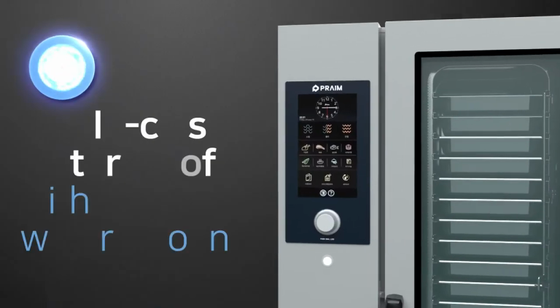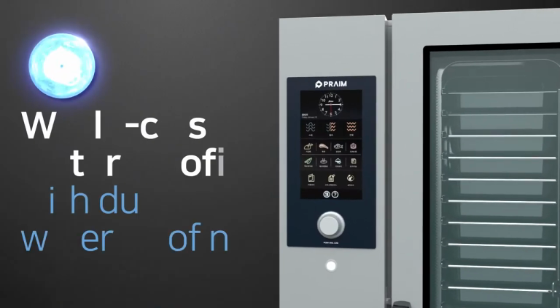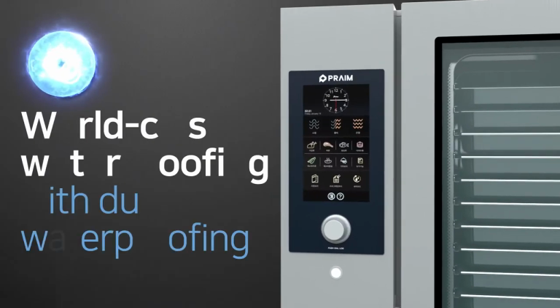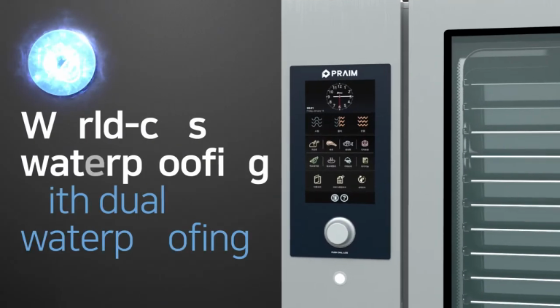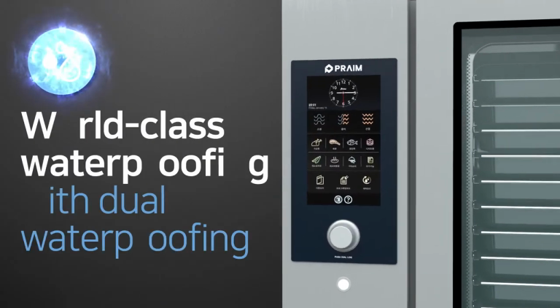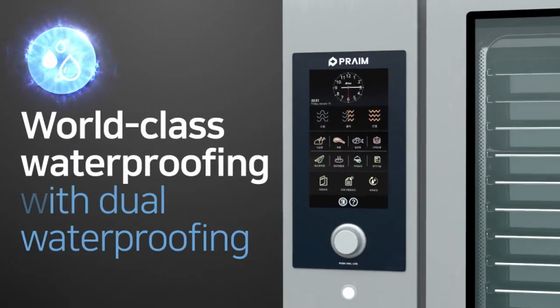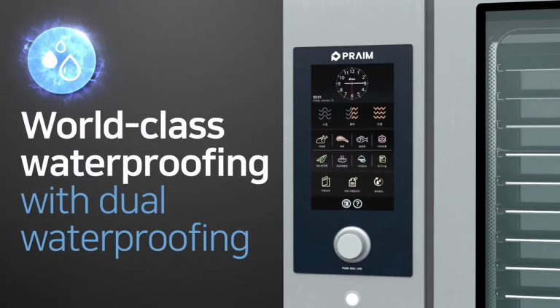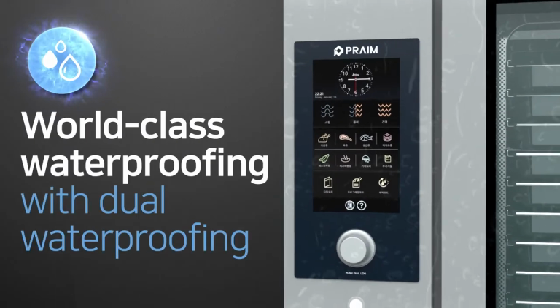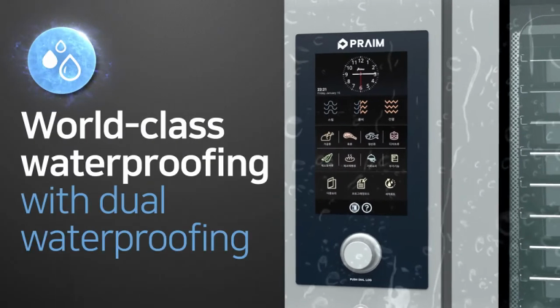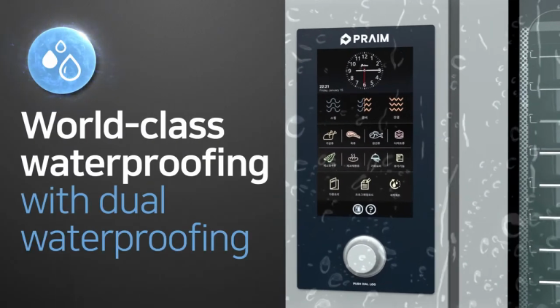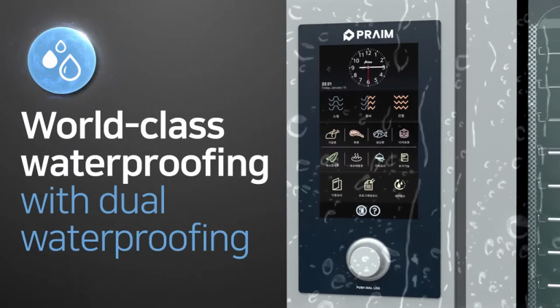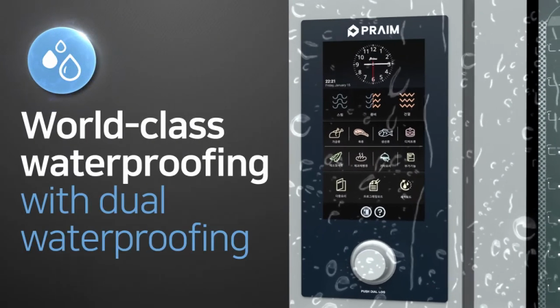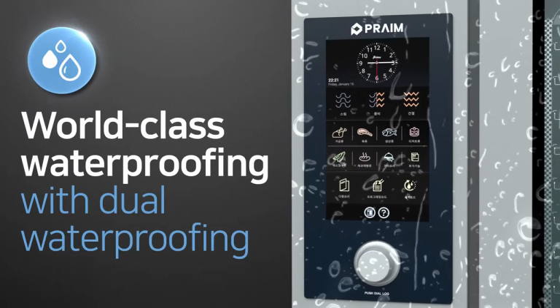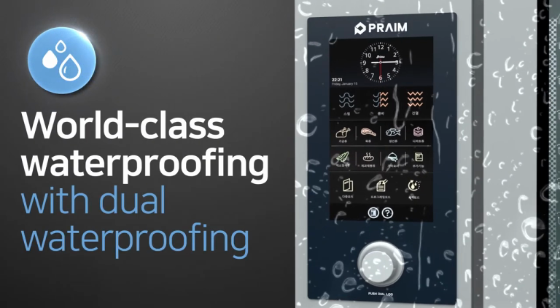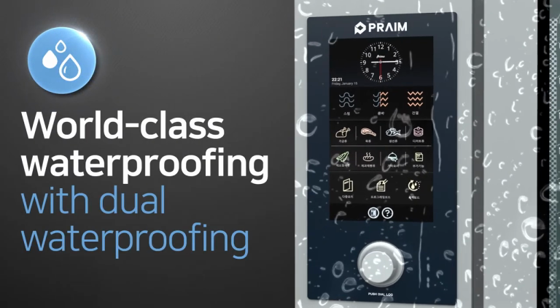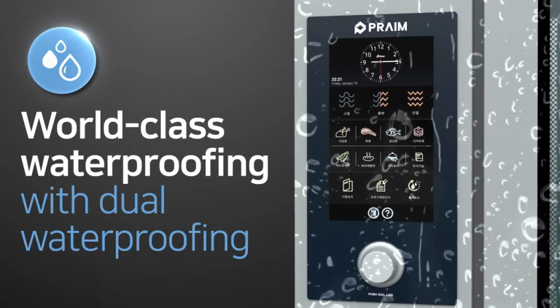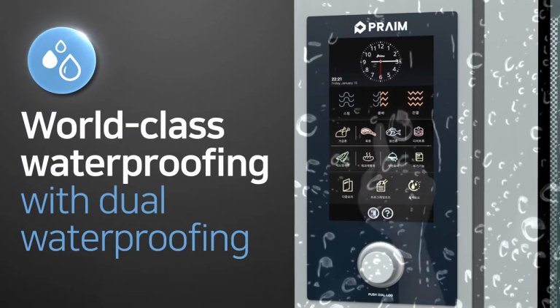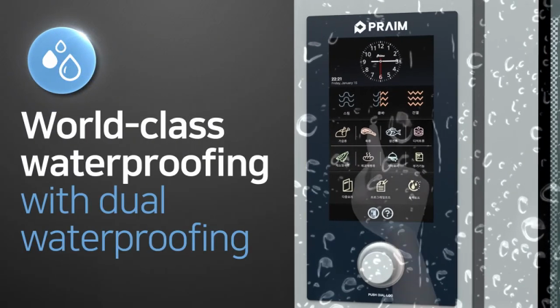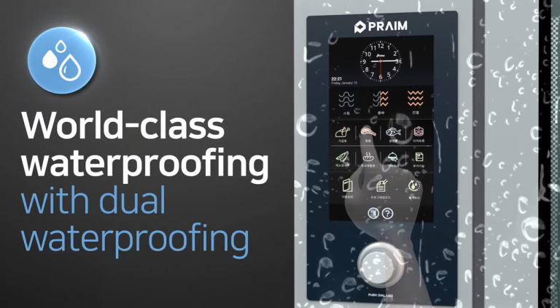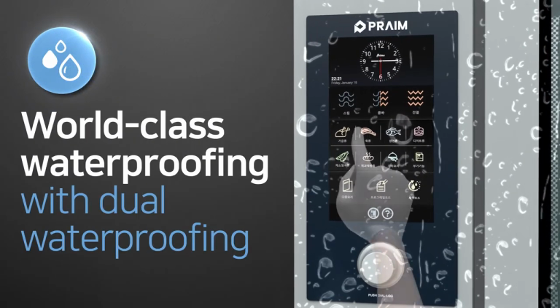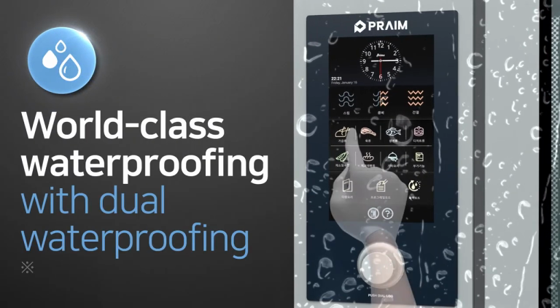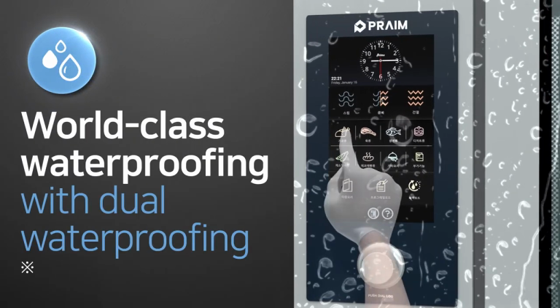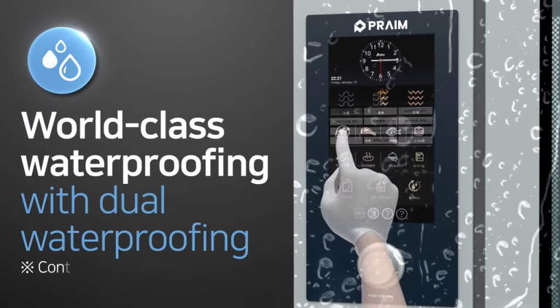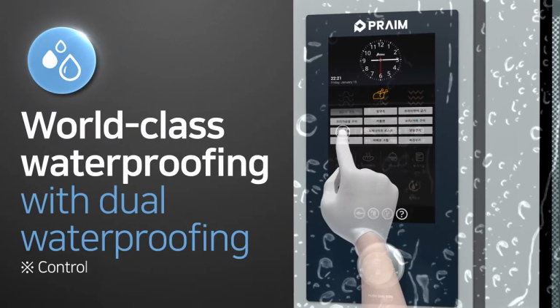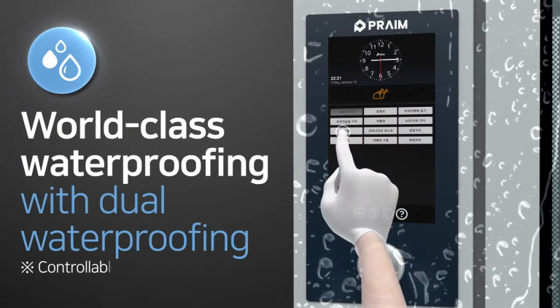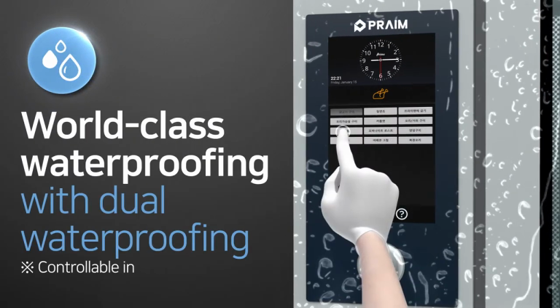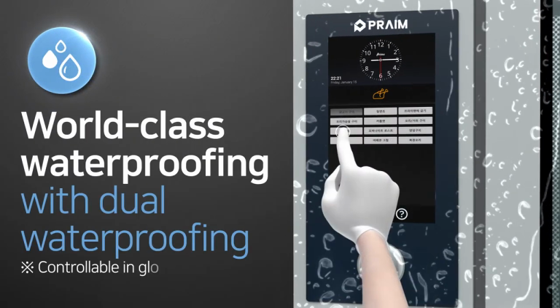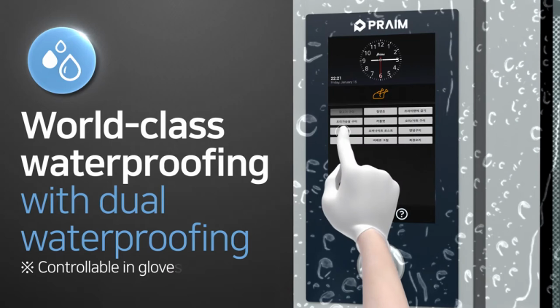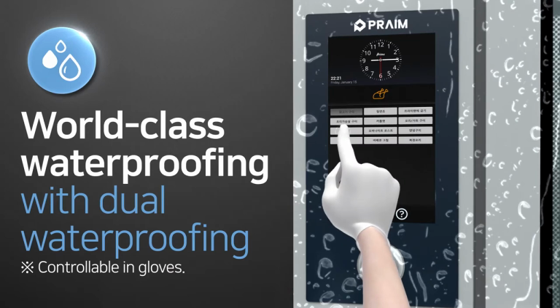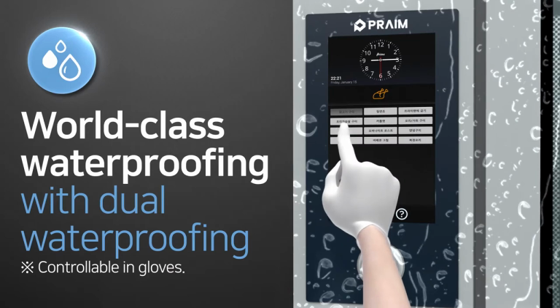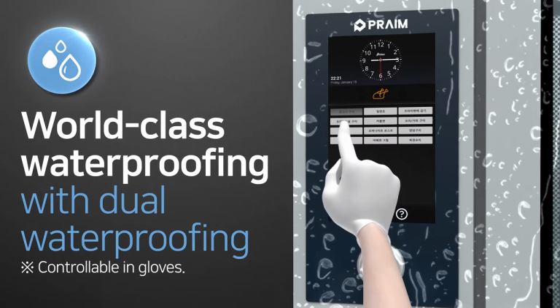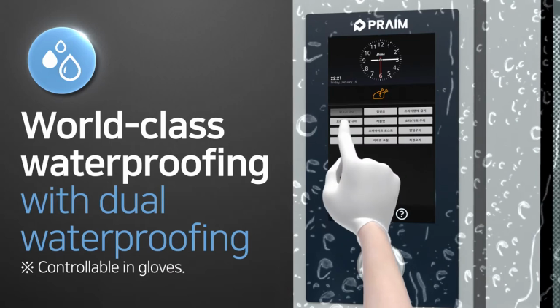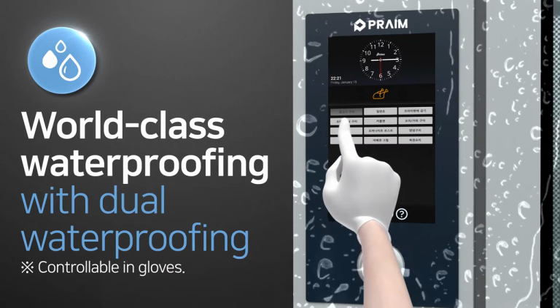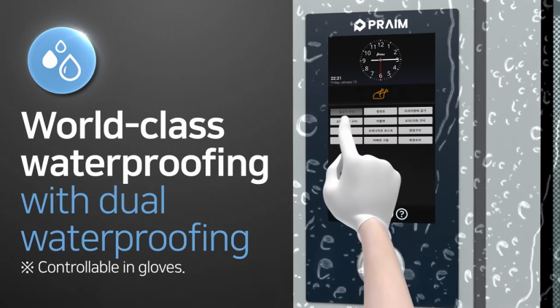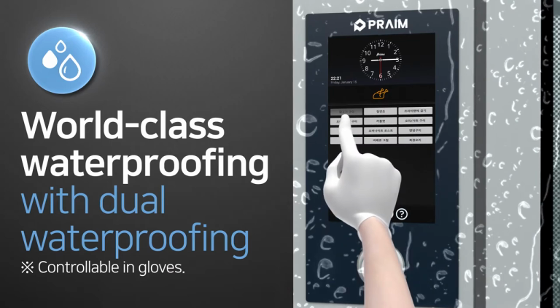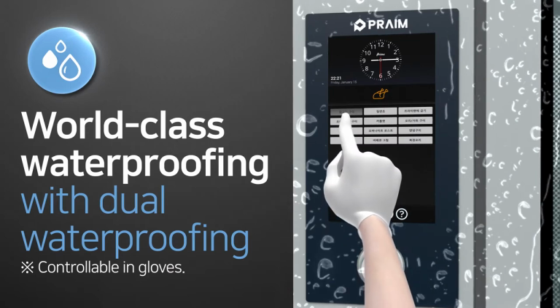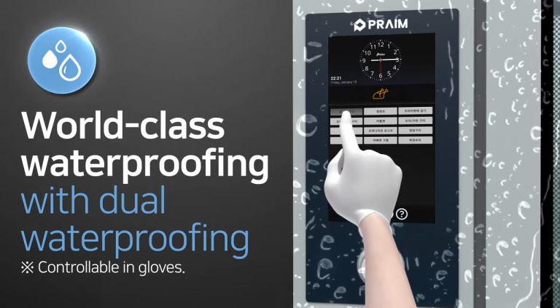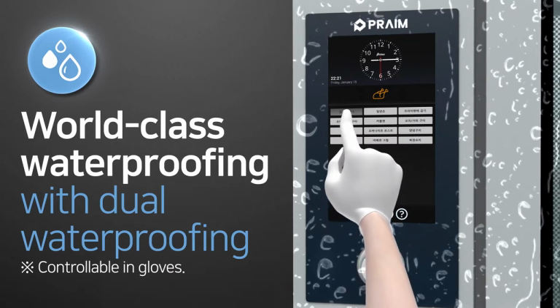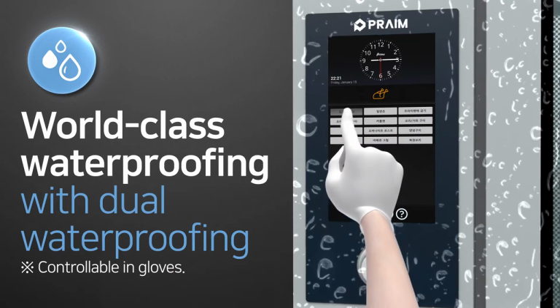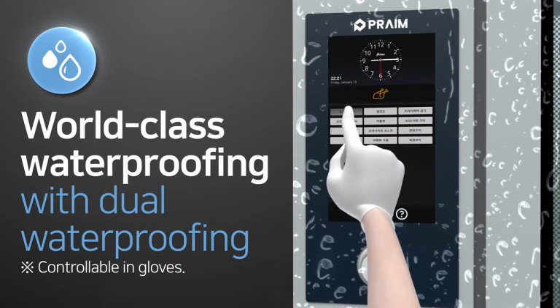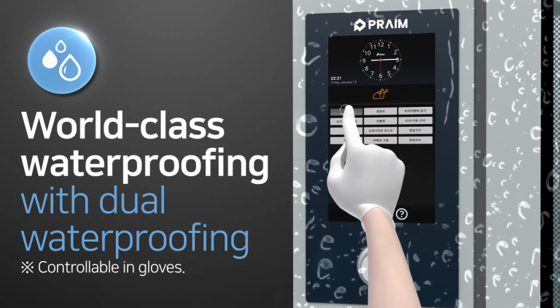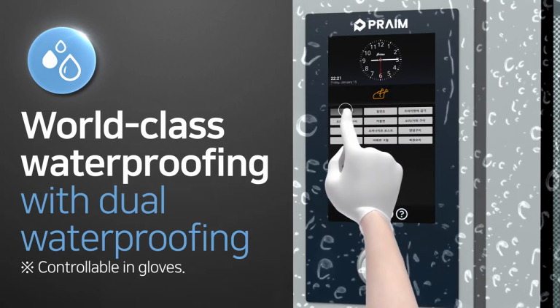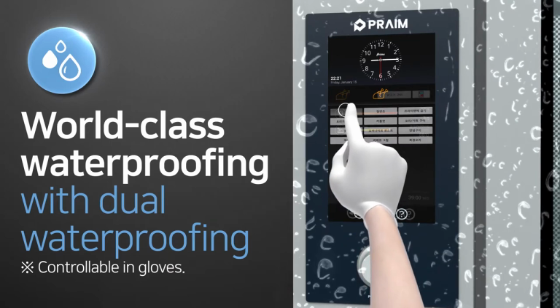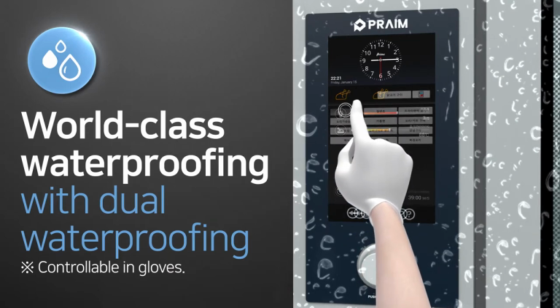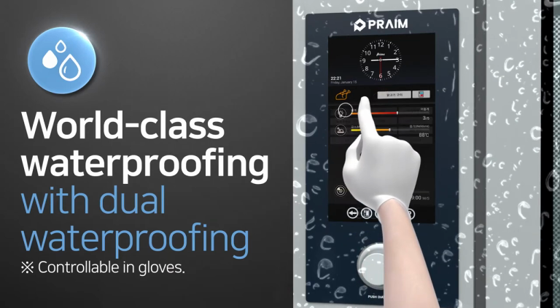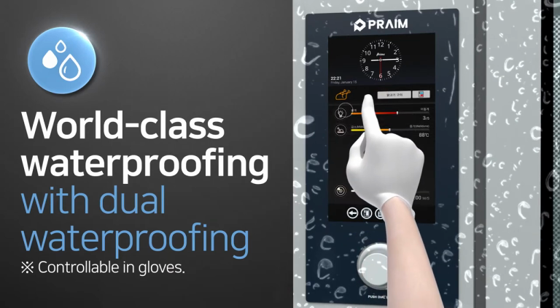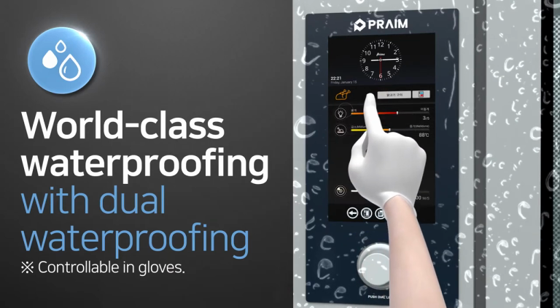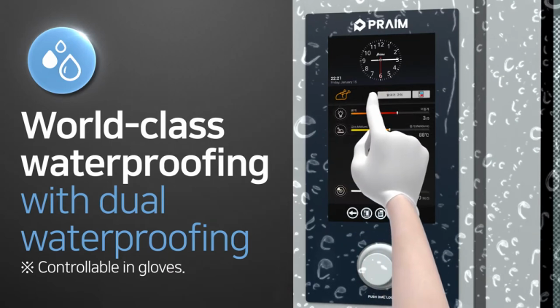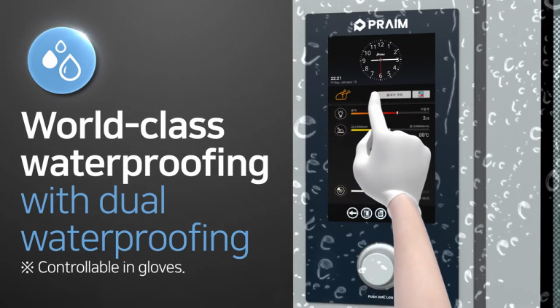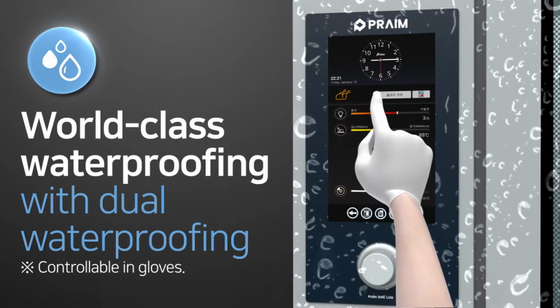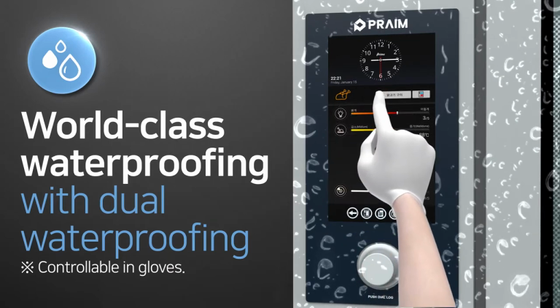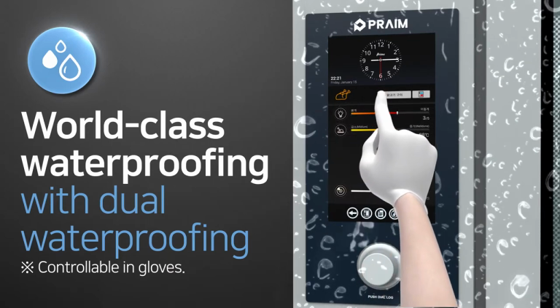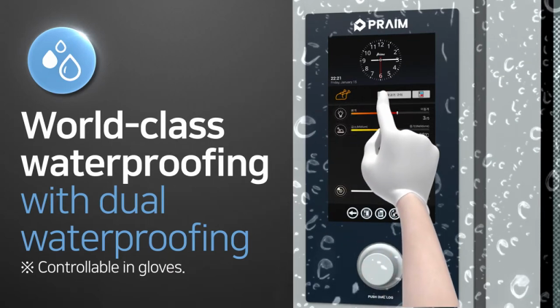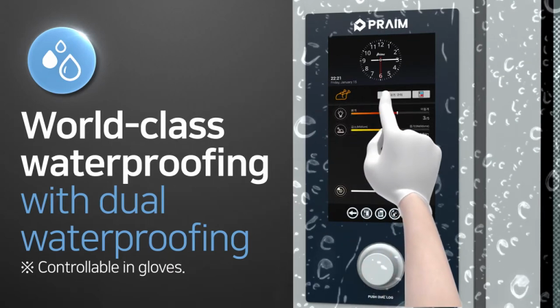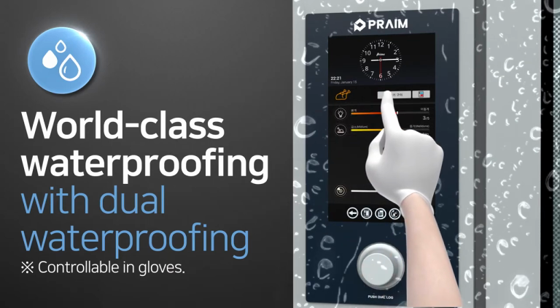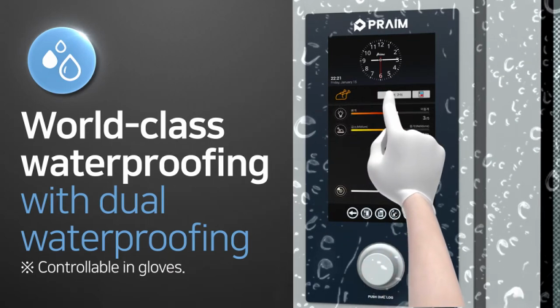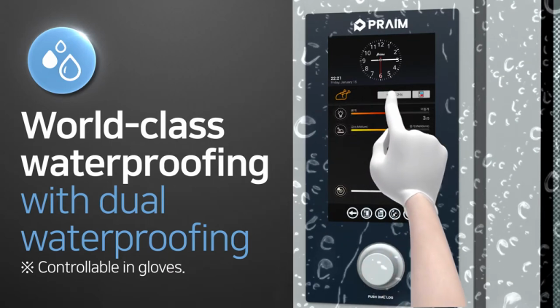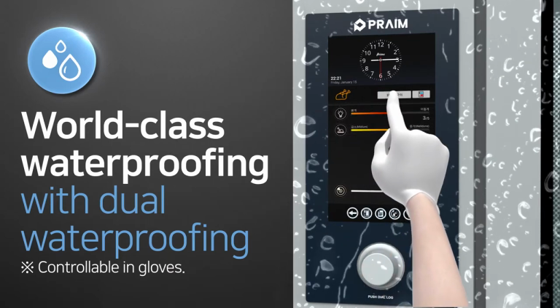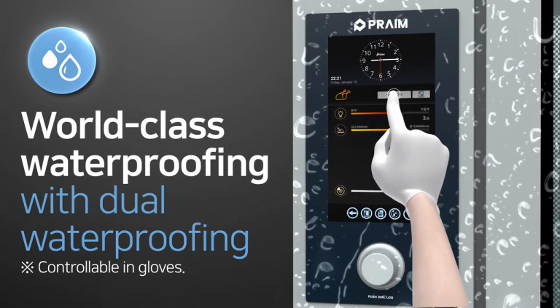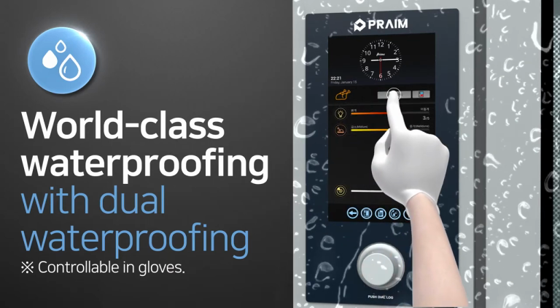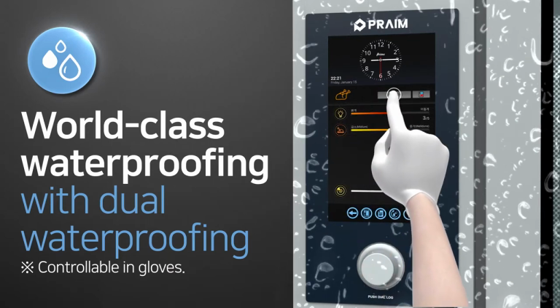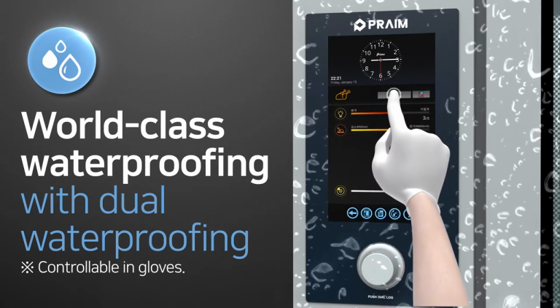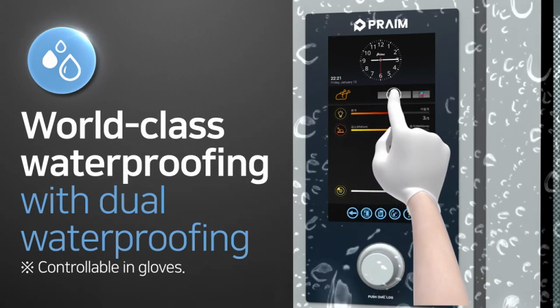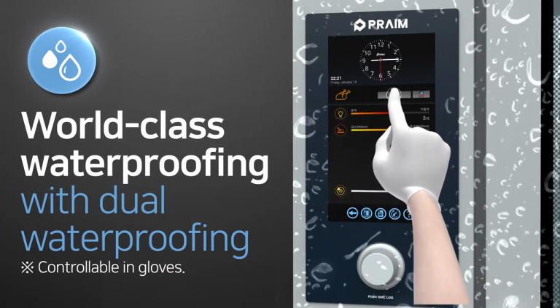Second, the dual waterproofing structure offers world-class perfect waterproofing, and you can even control the oven while wearing gloves.